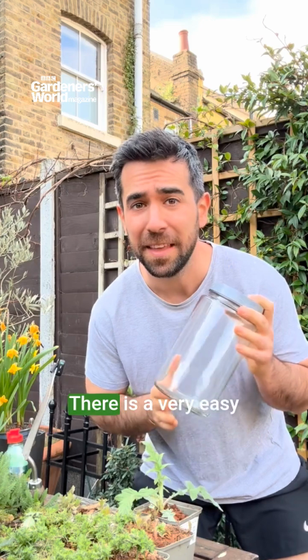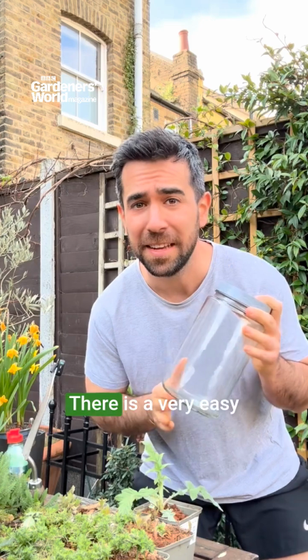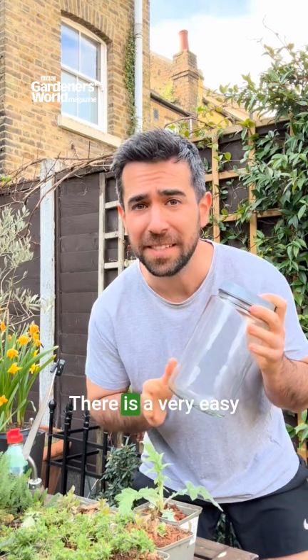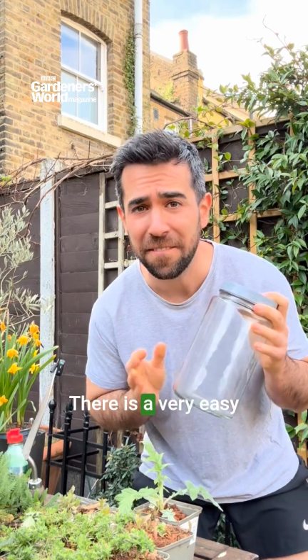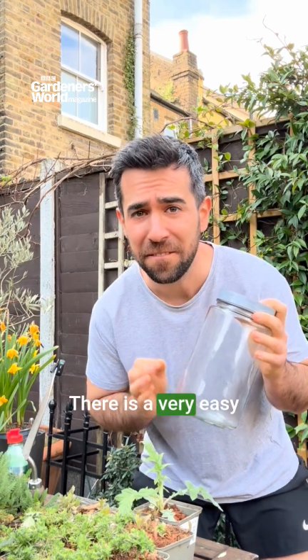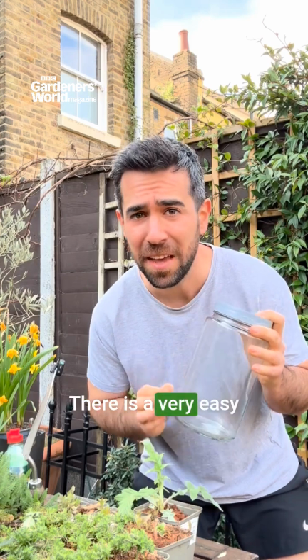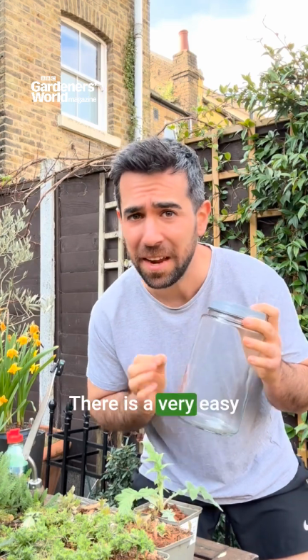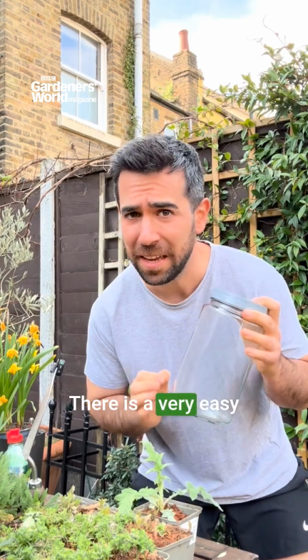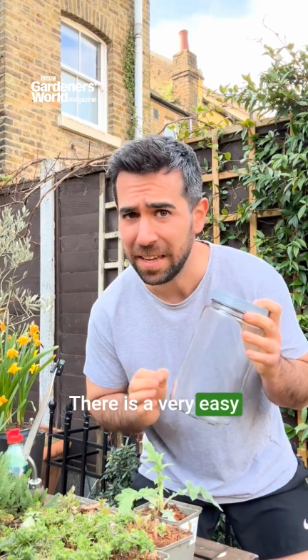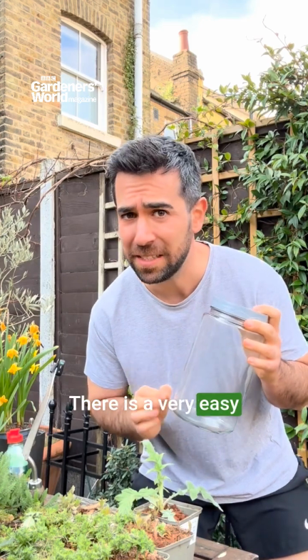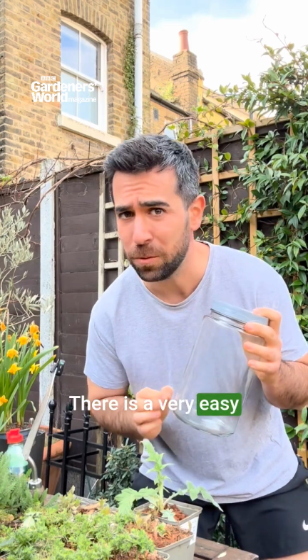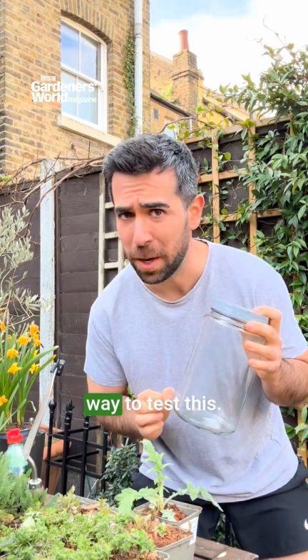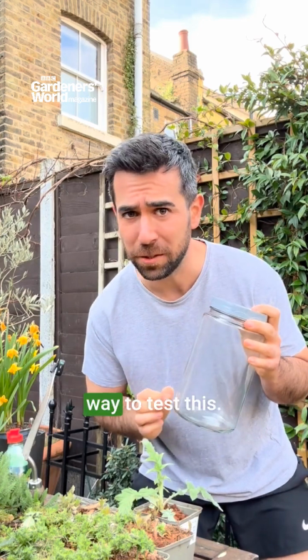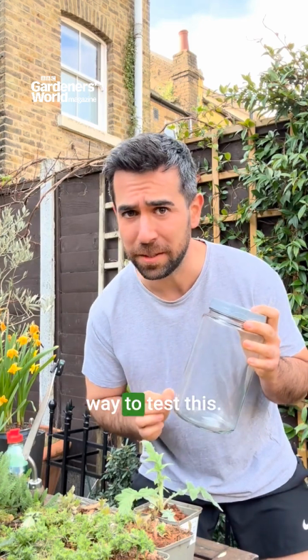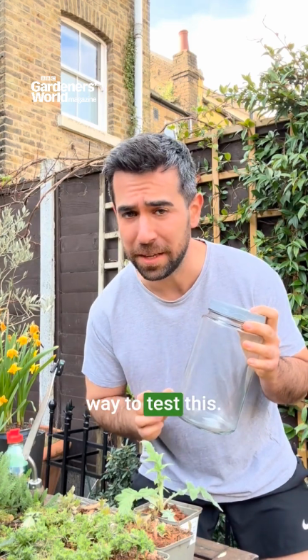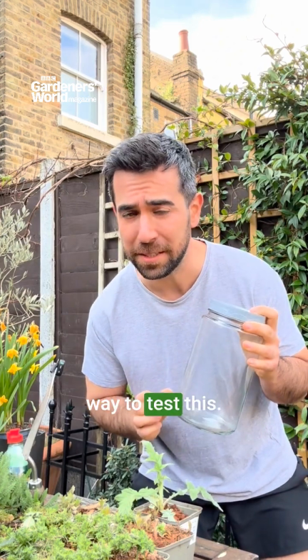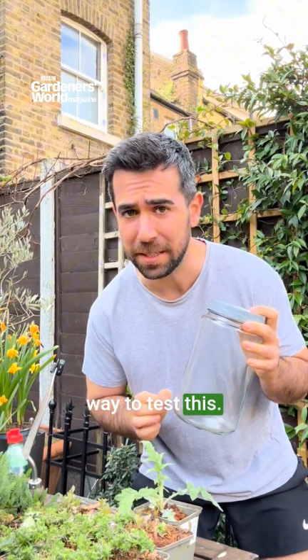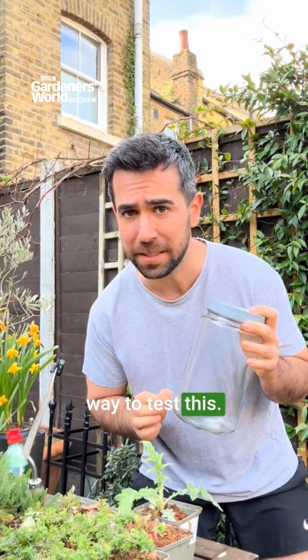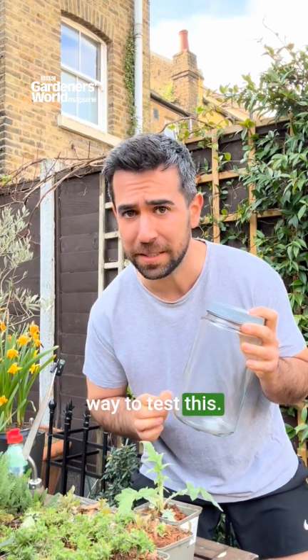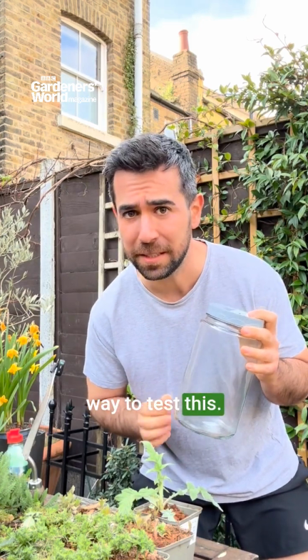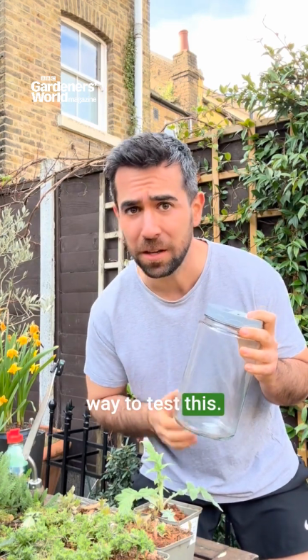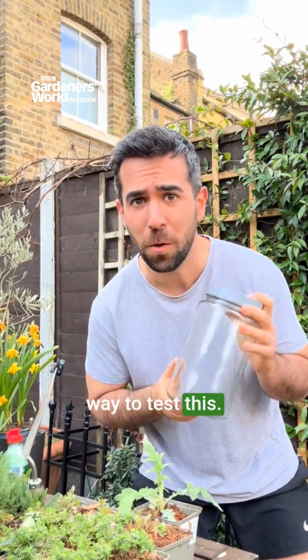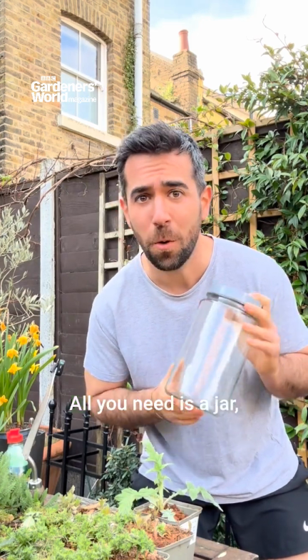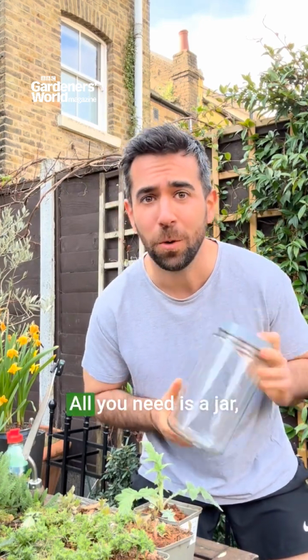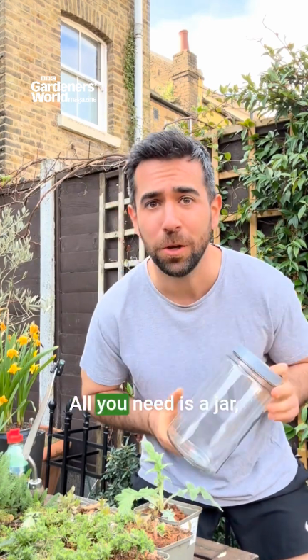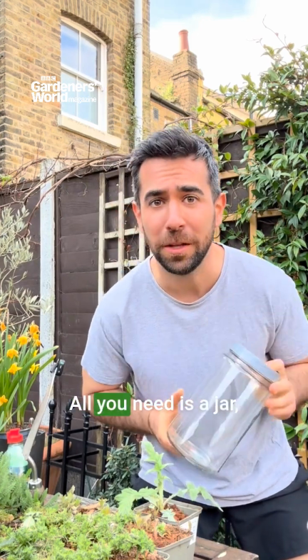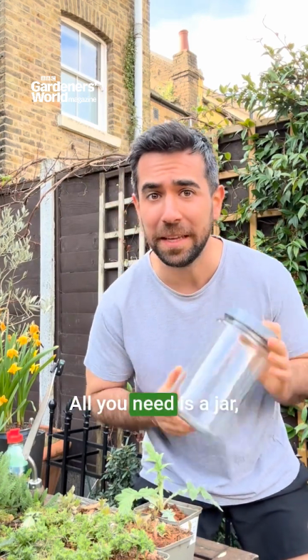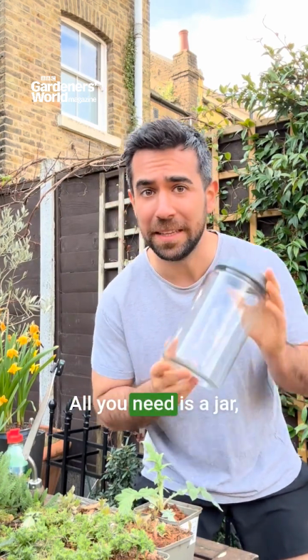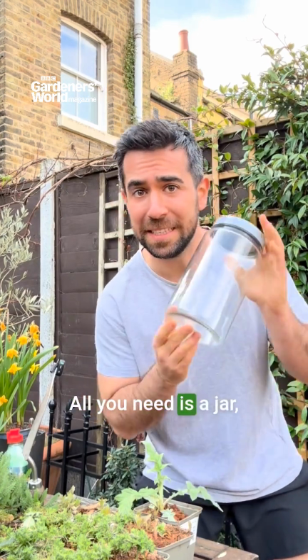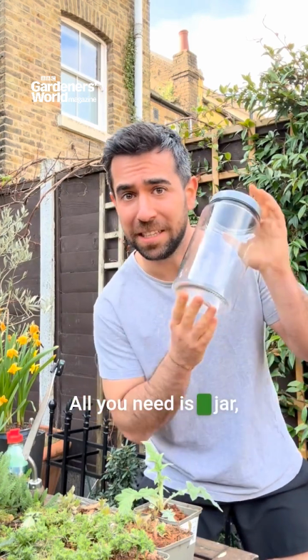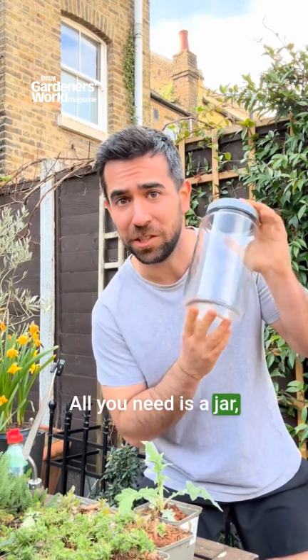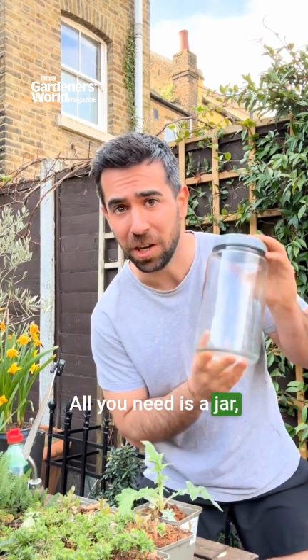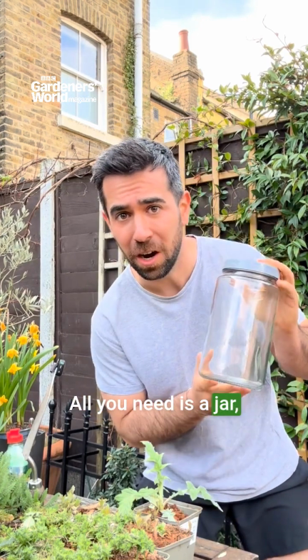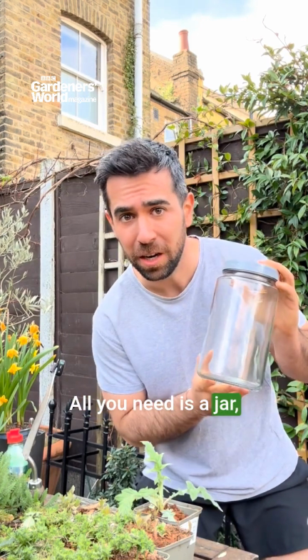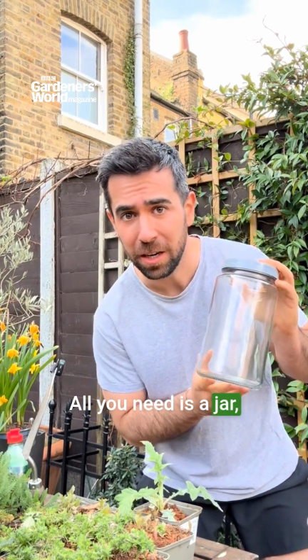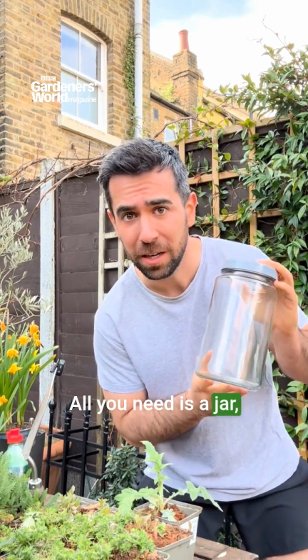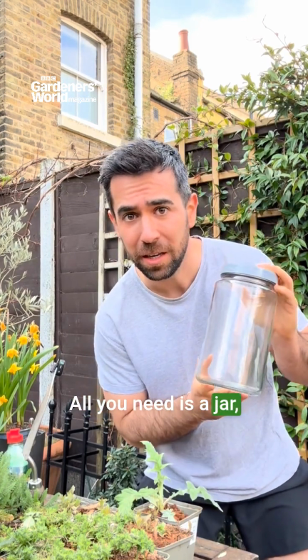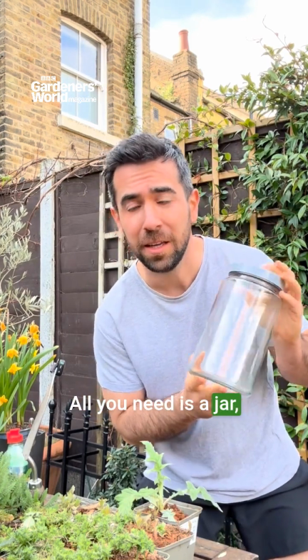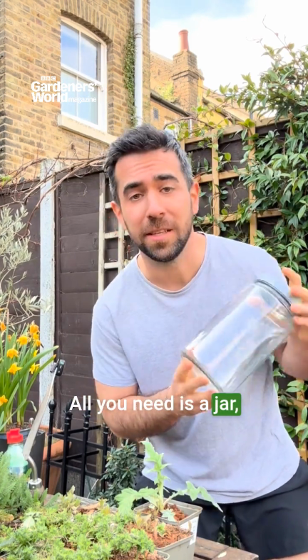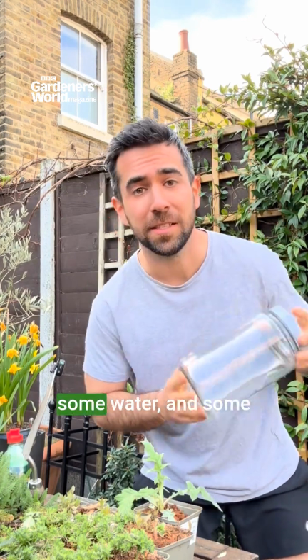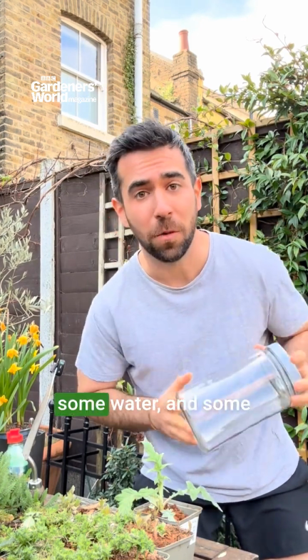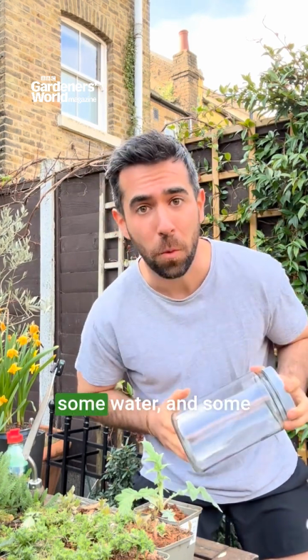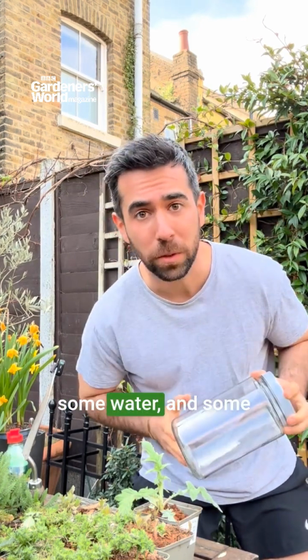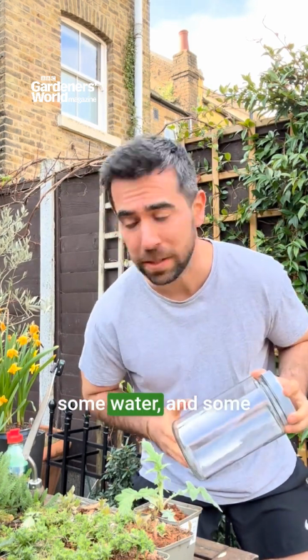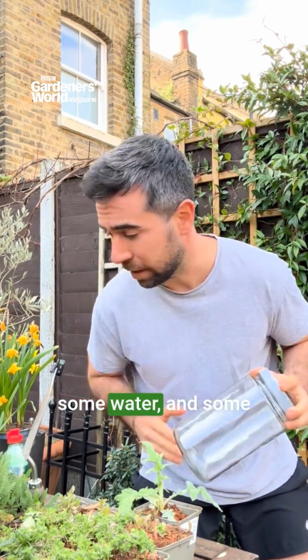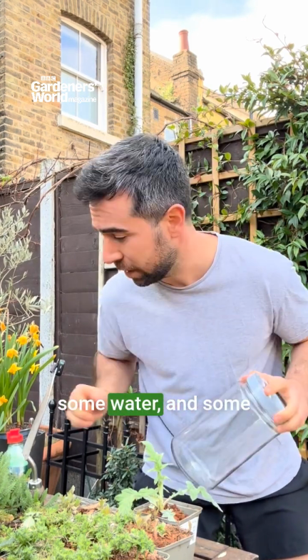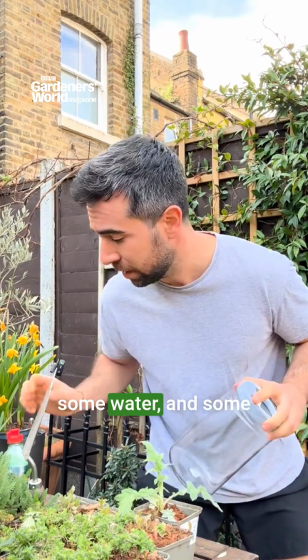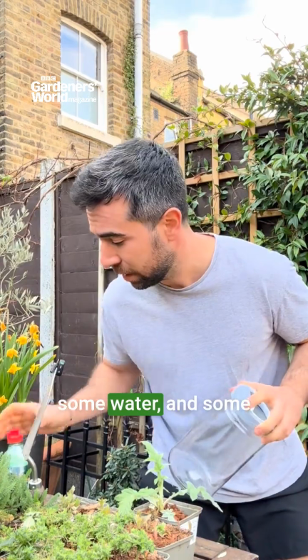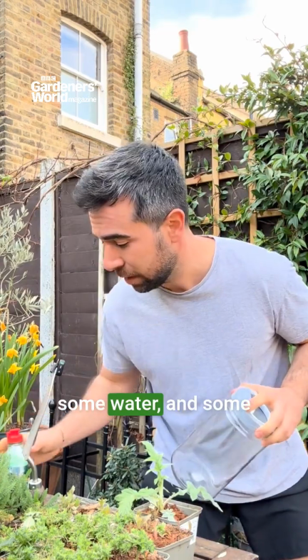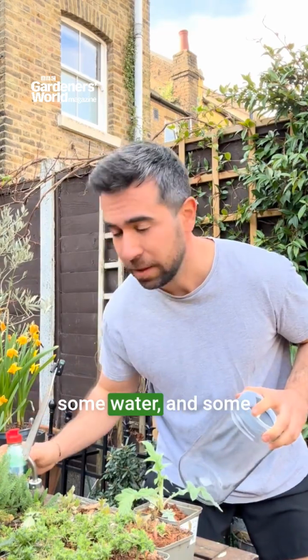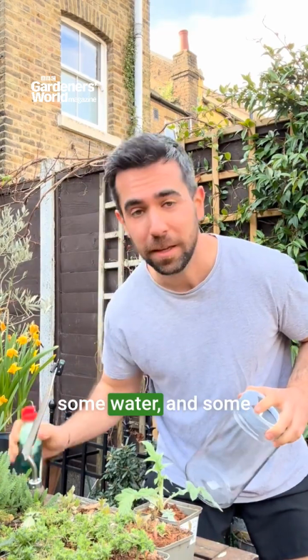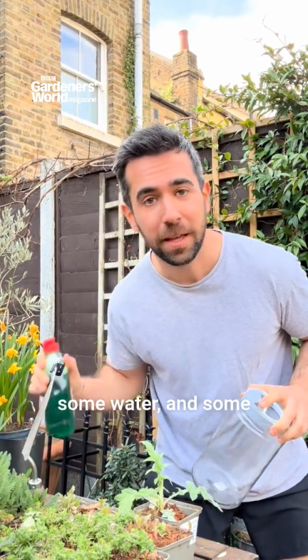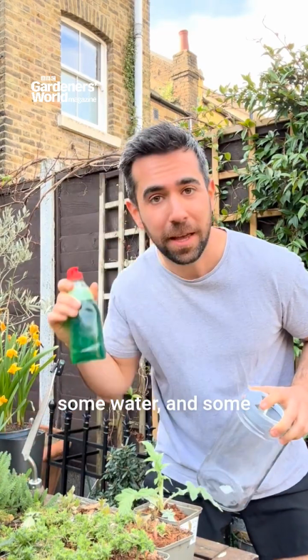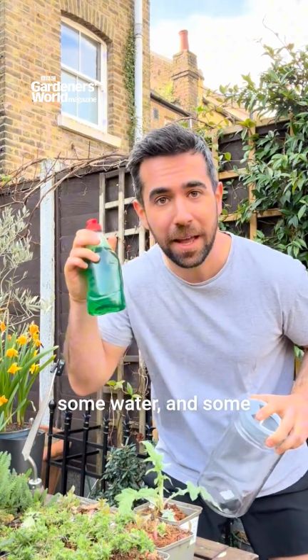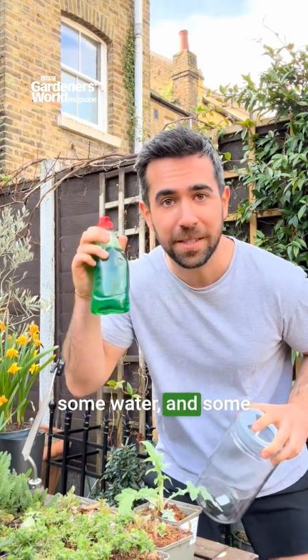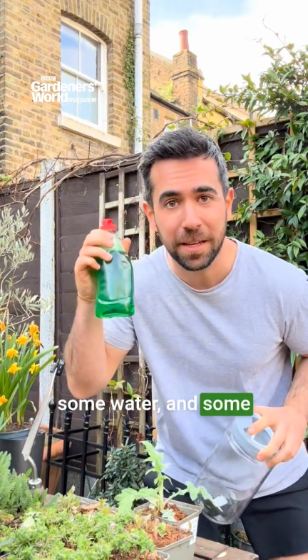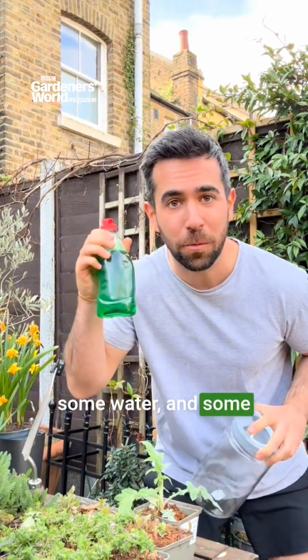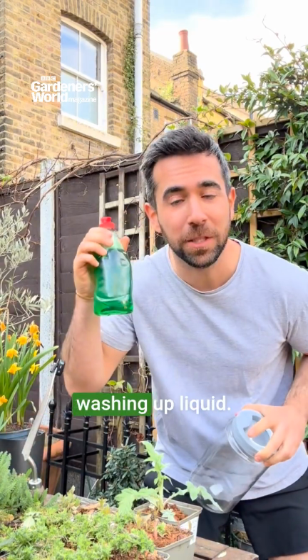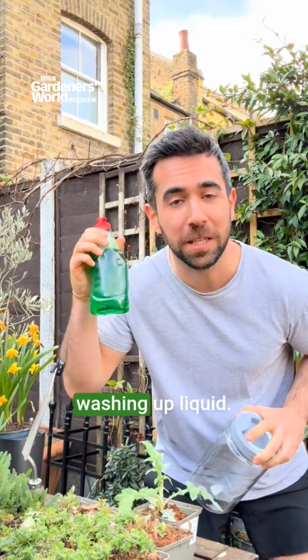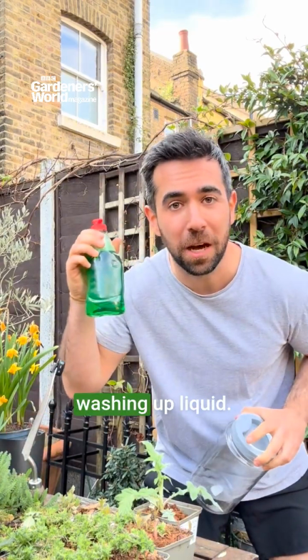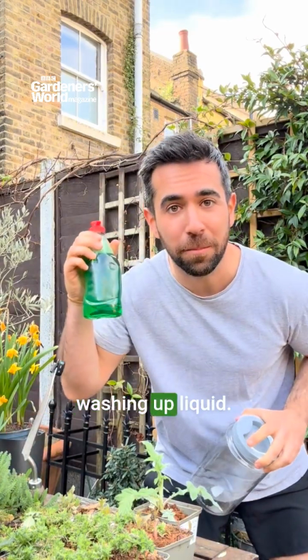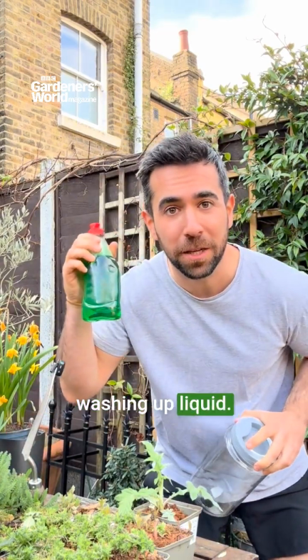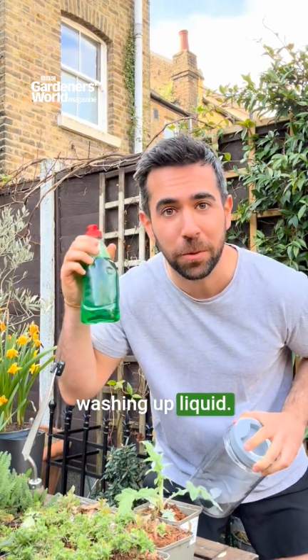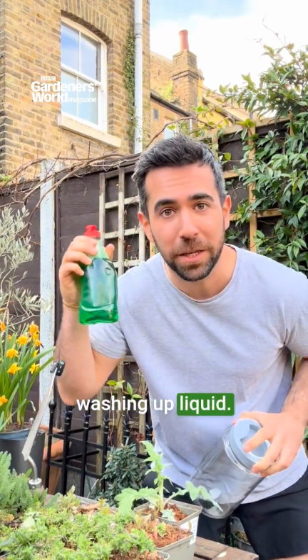There is a very easy way to test this. All you need is a jar, some water, and some washing up liquid.